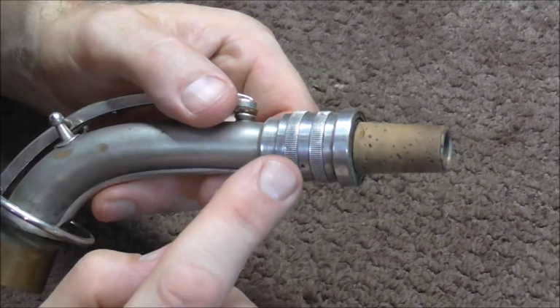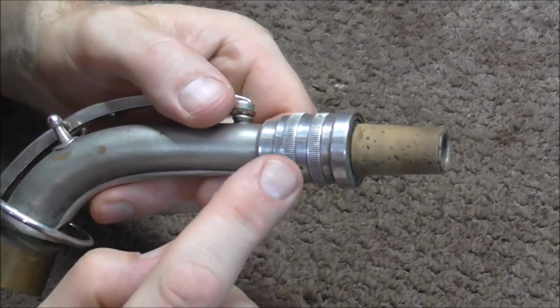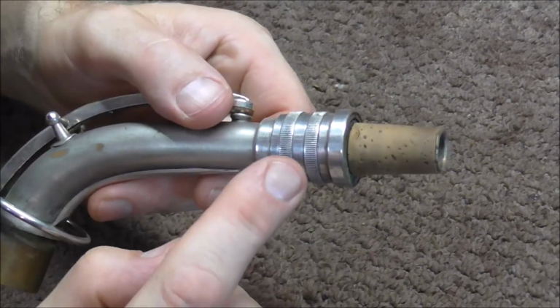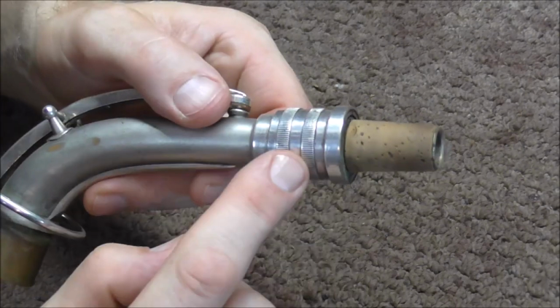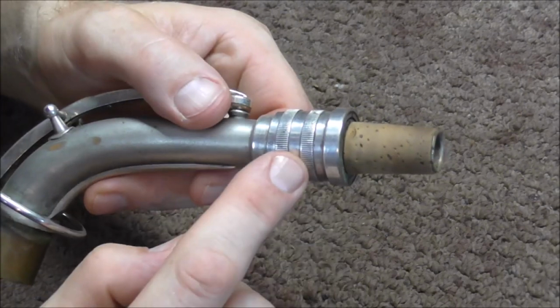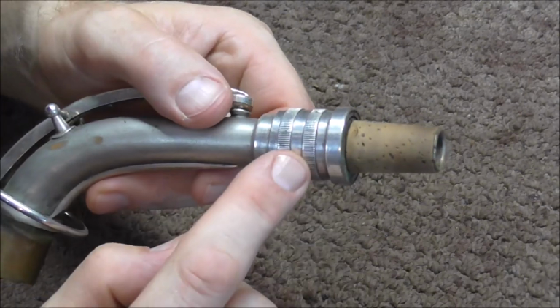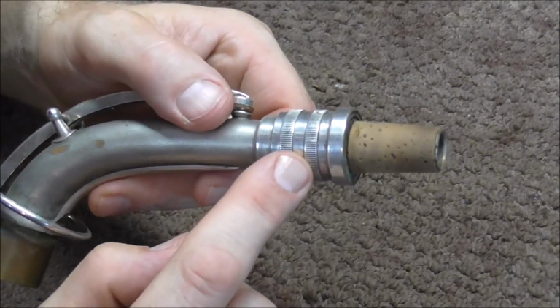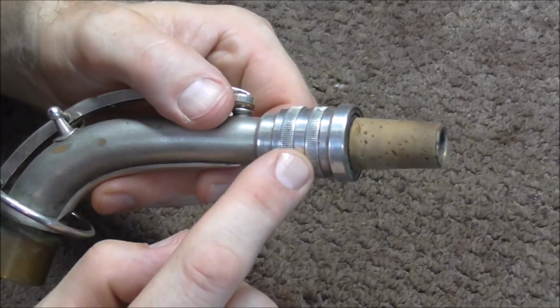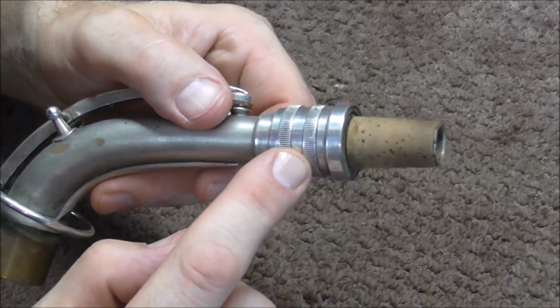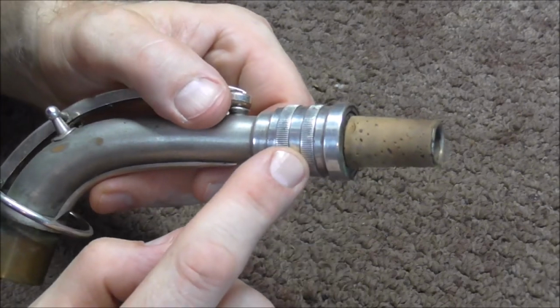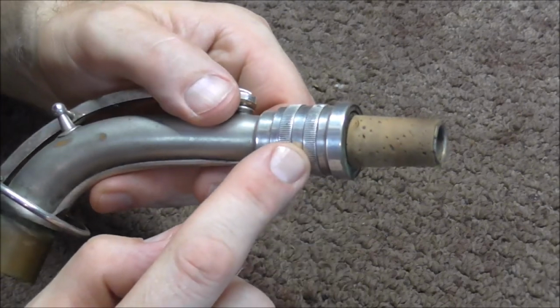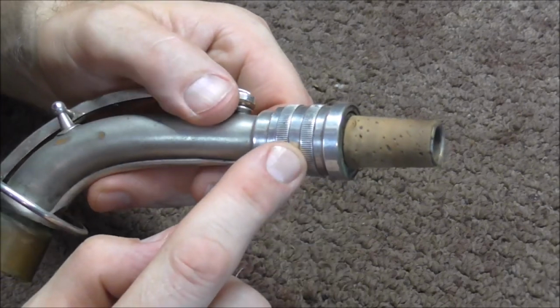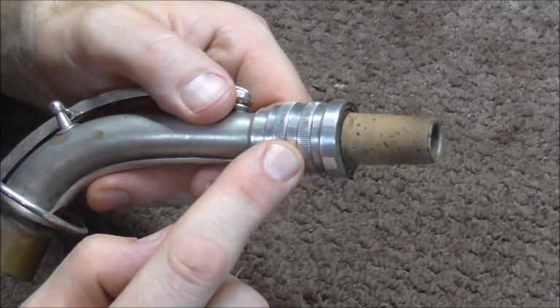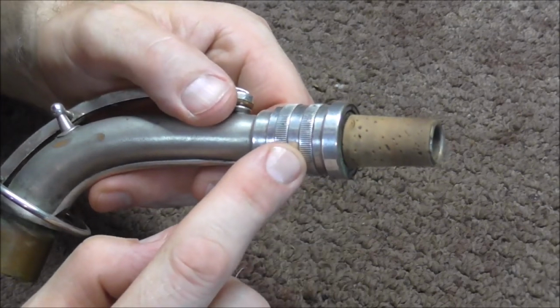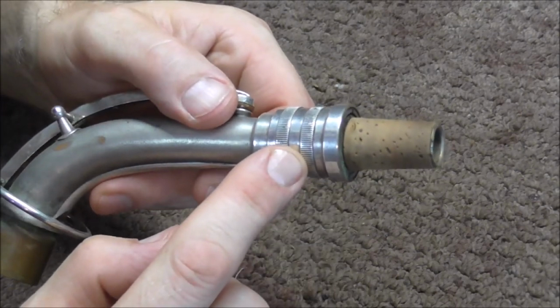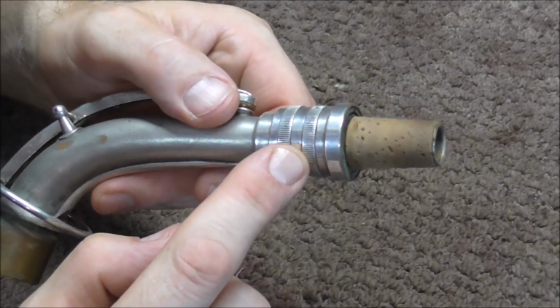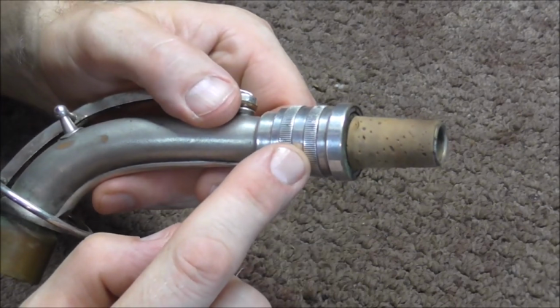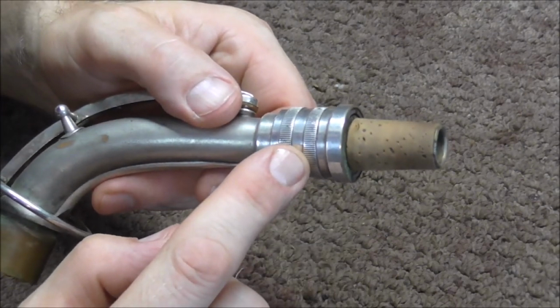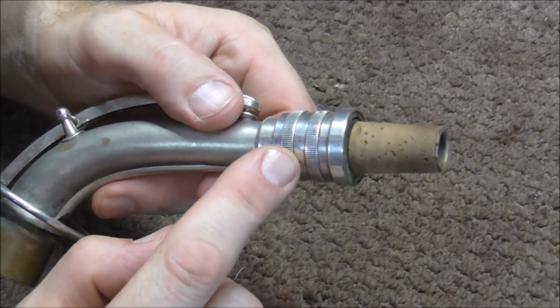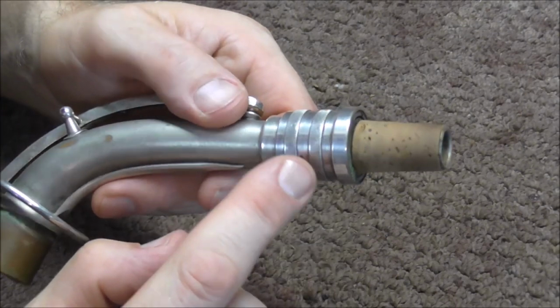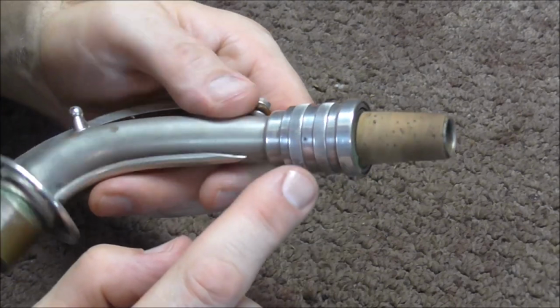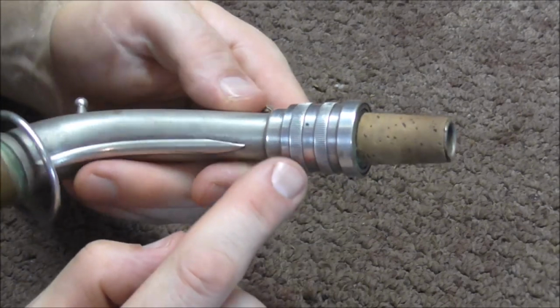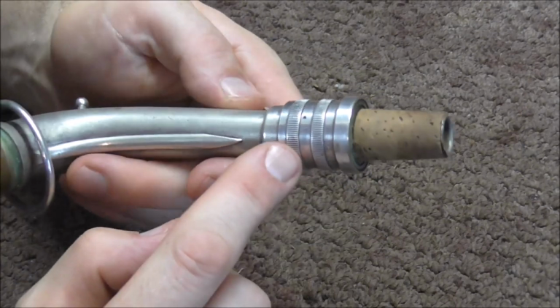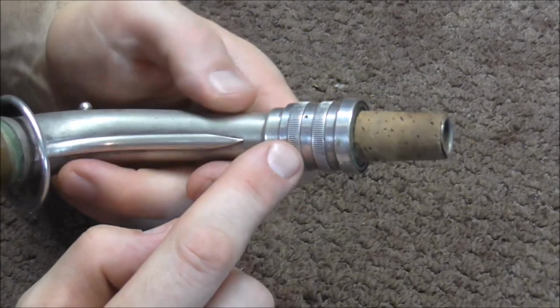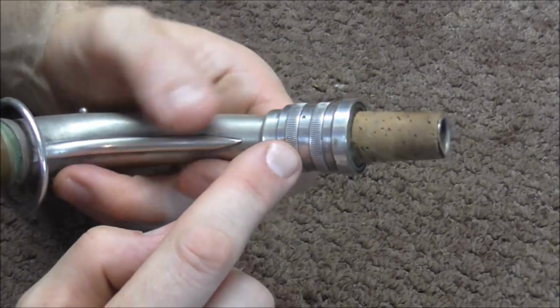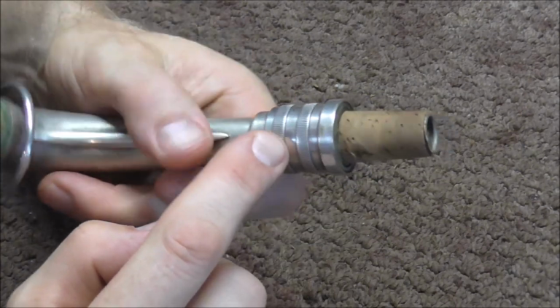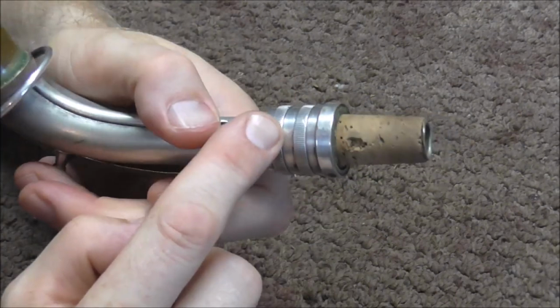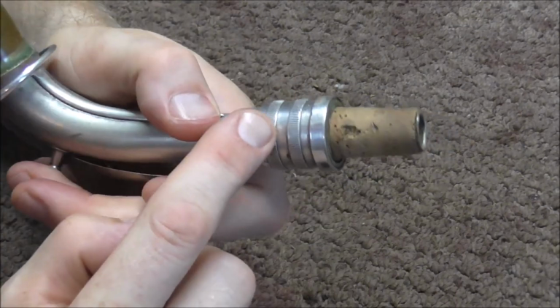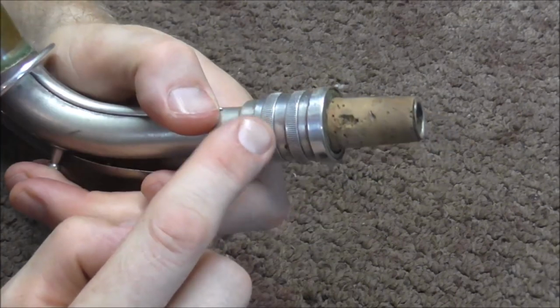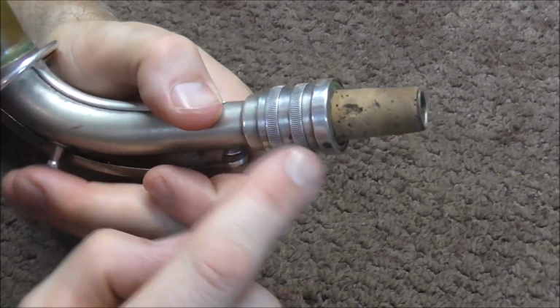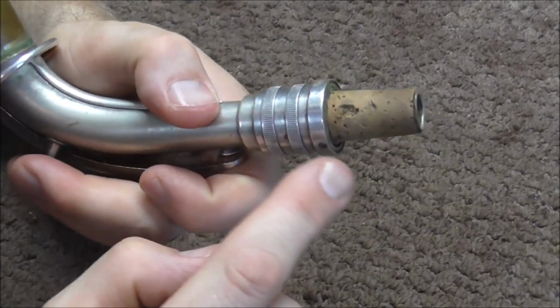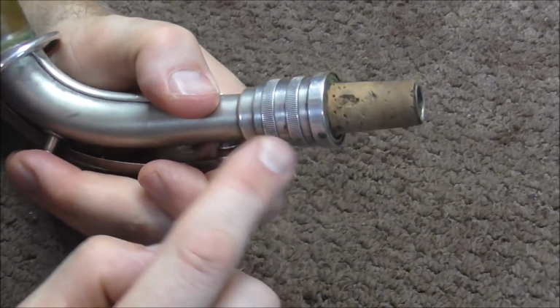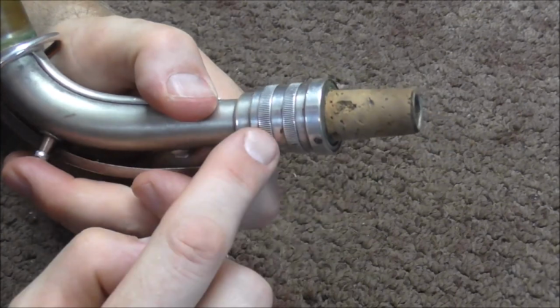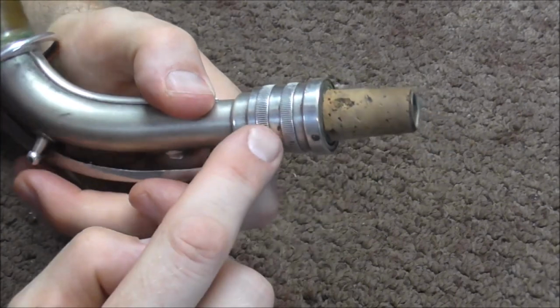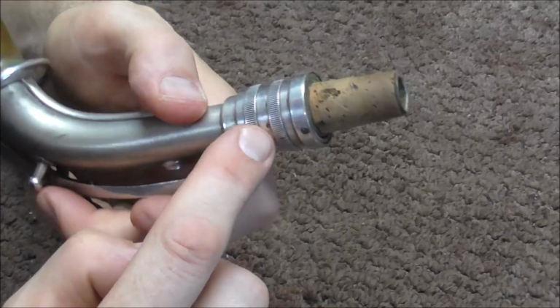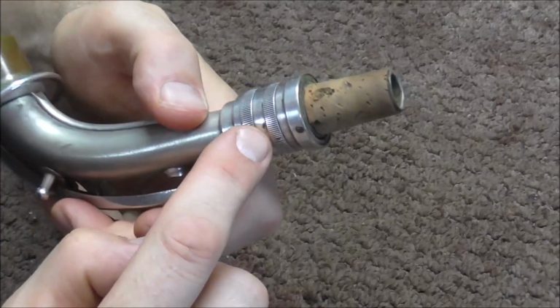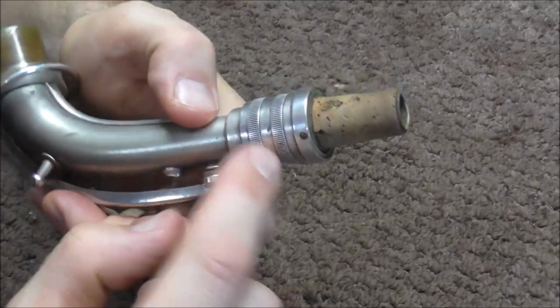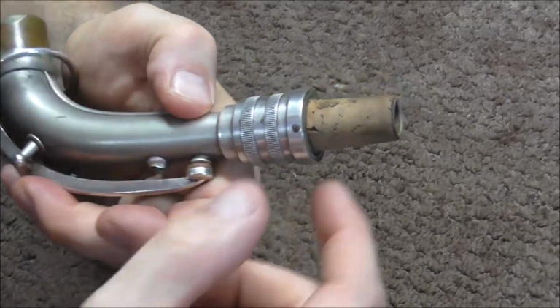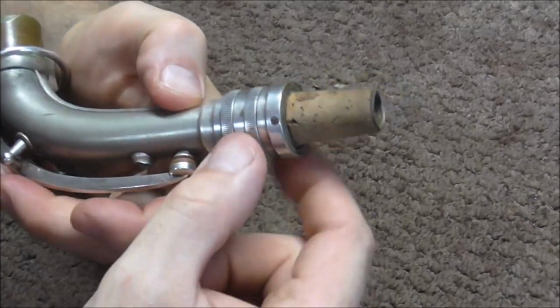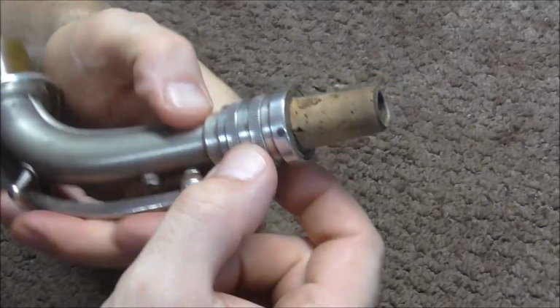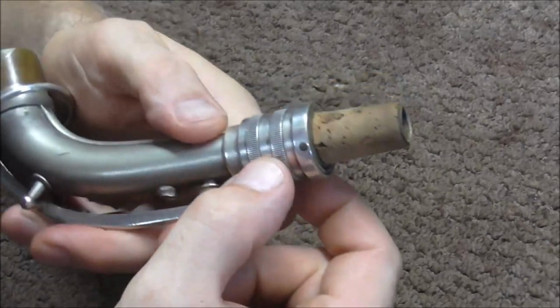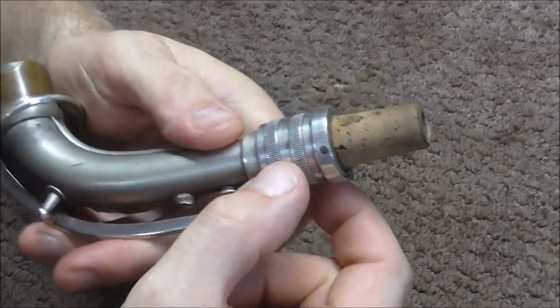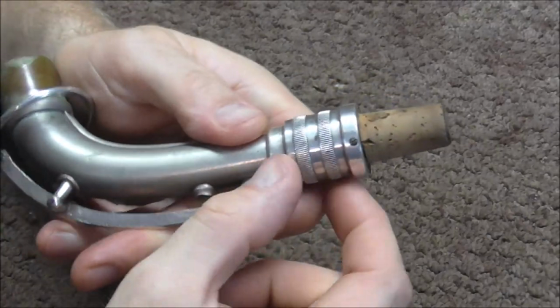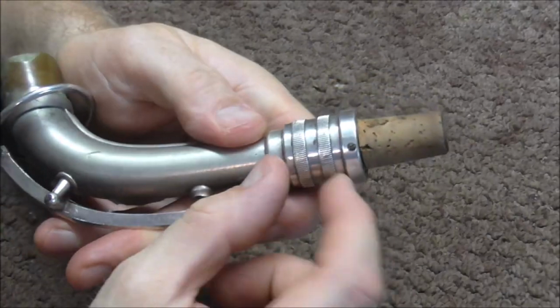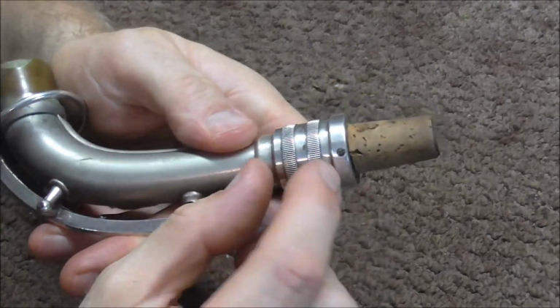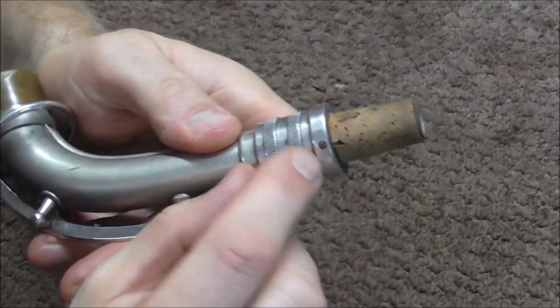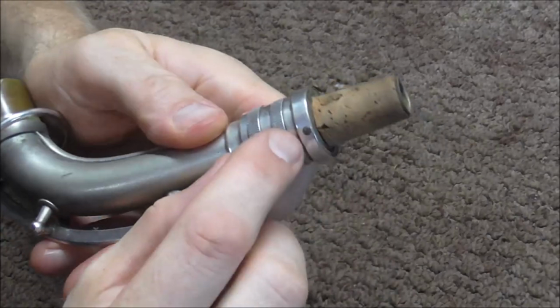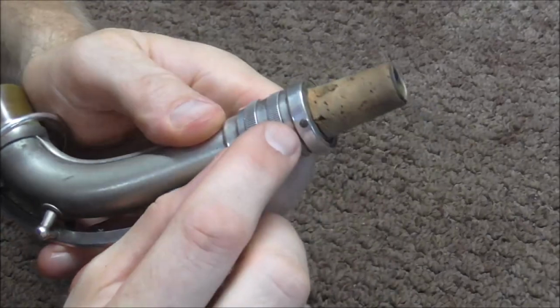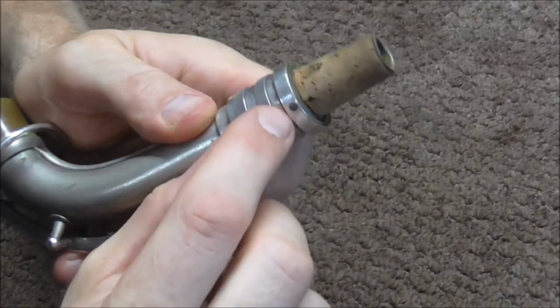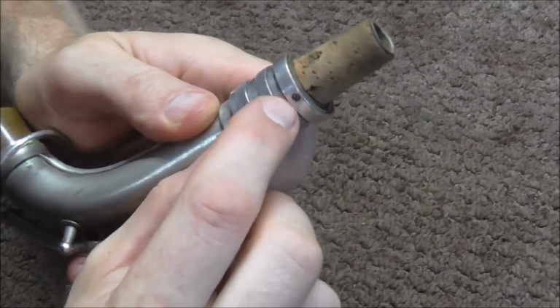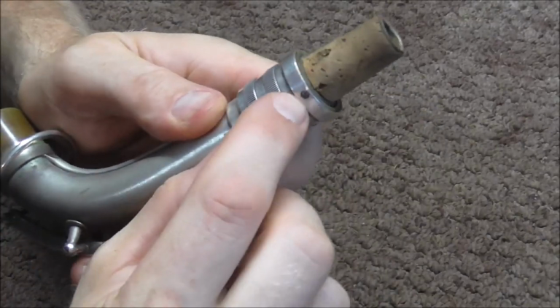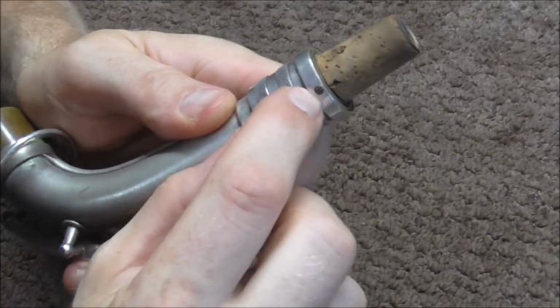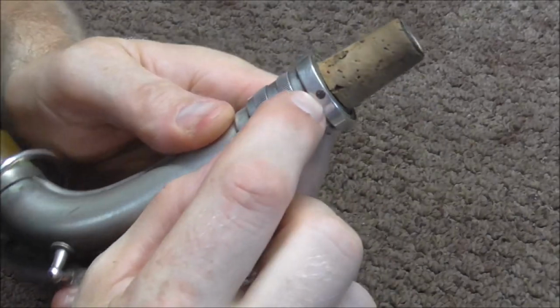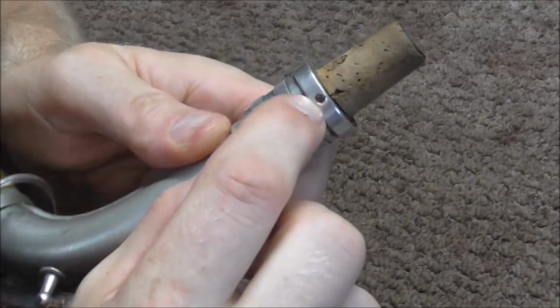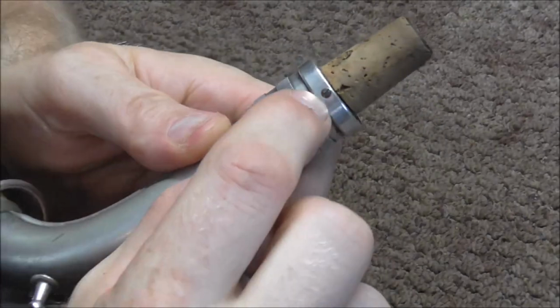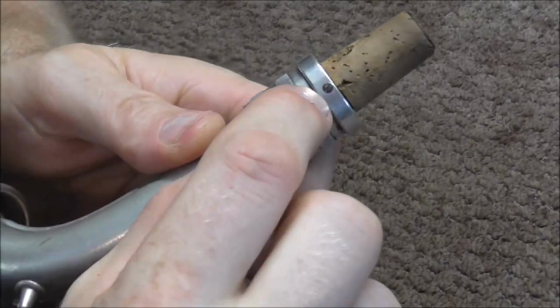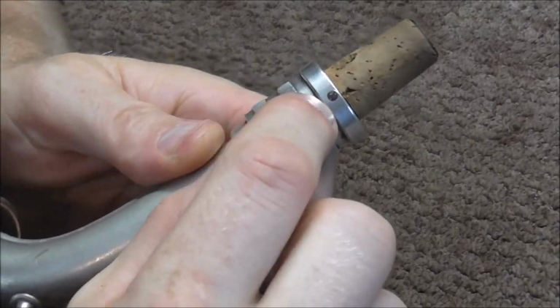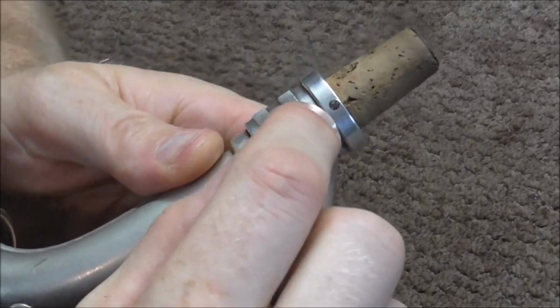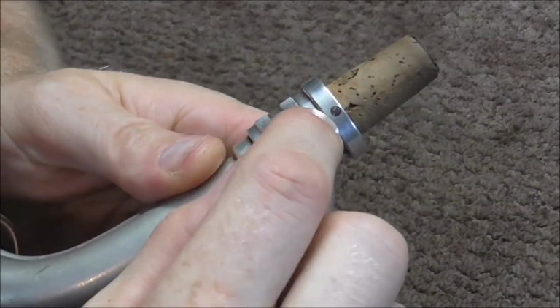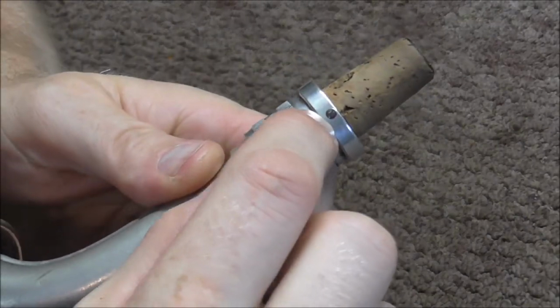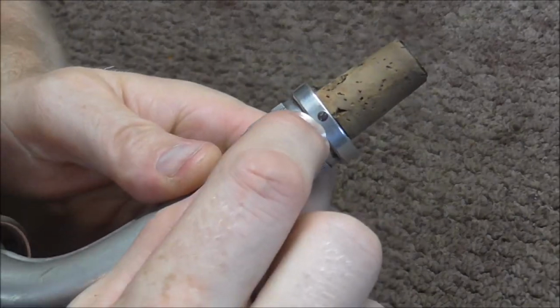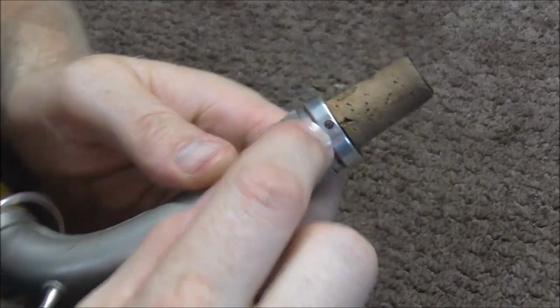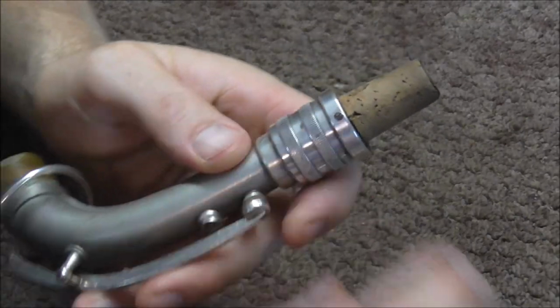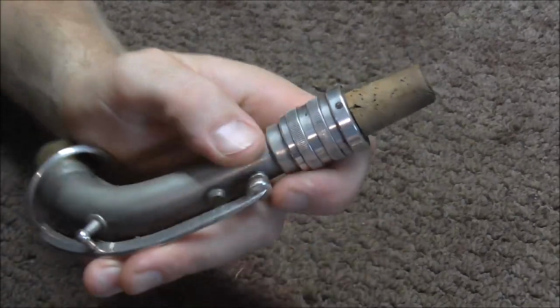To get this unstuck you need to take it apart. There are about five parts on here. The first one you need to take off is this little screw.